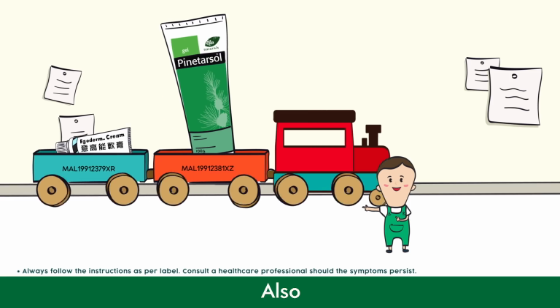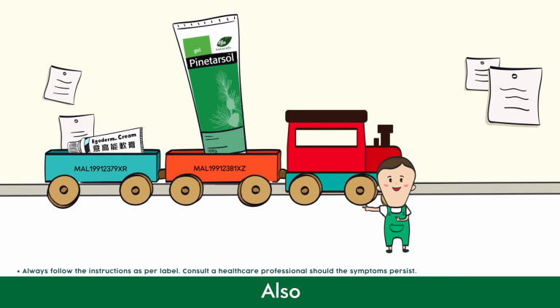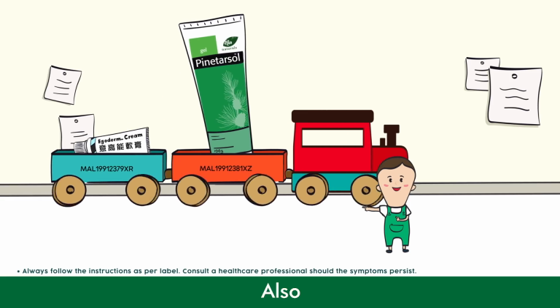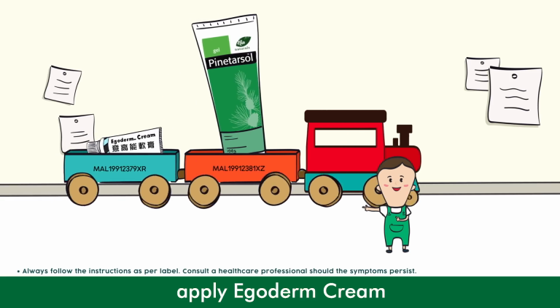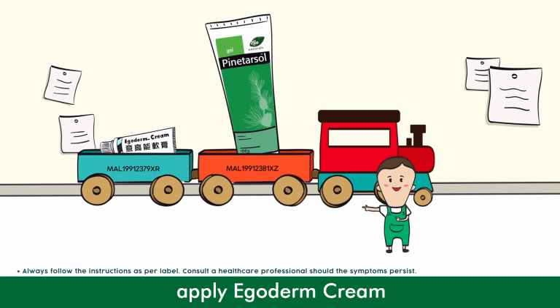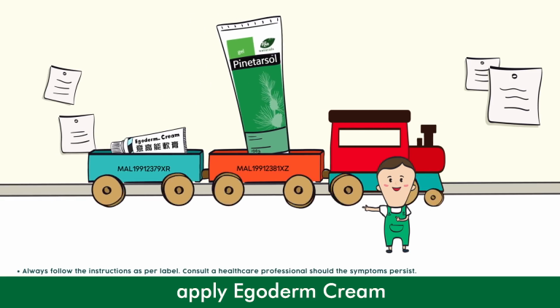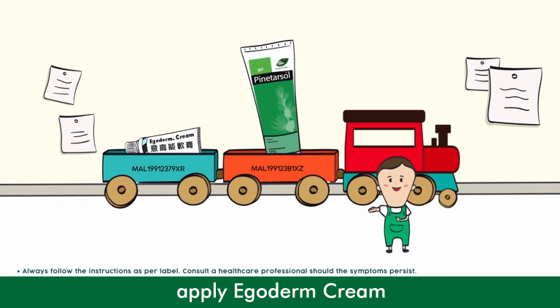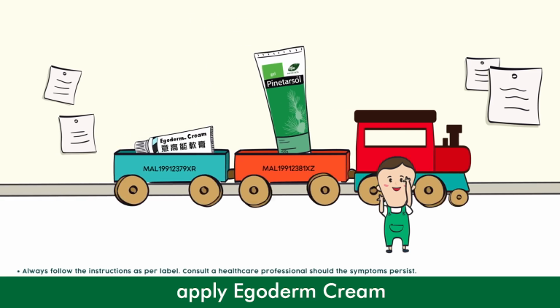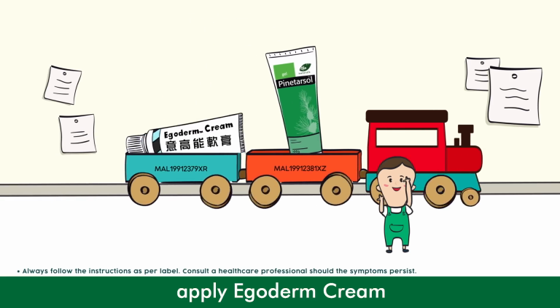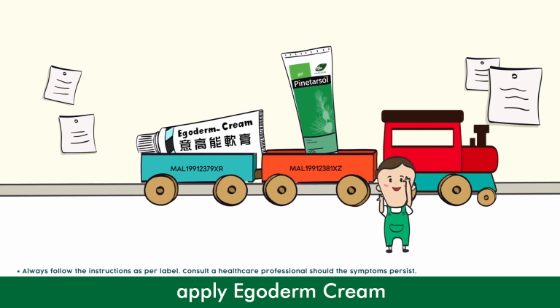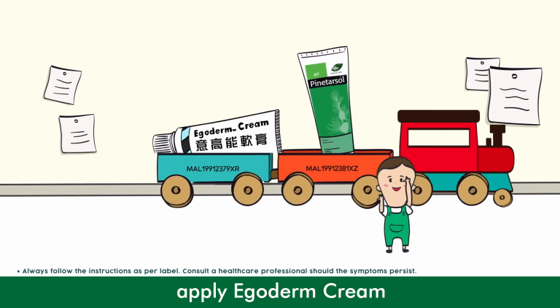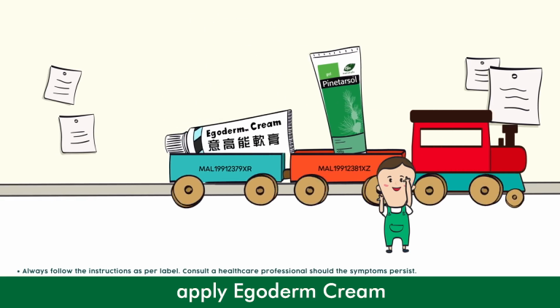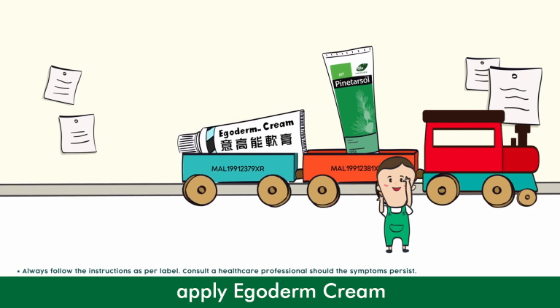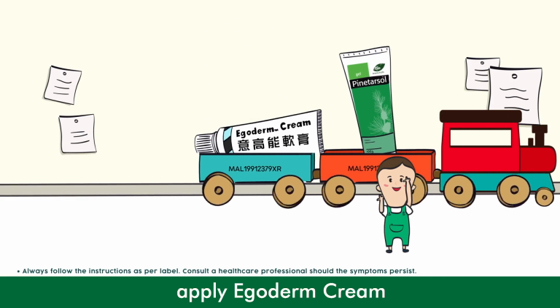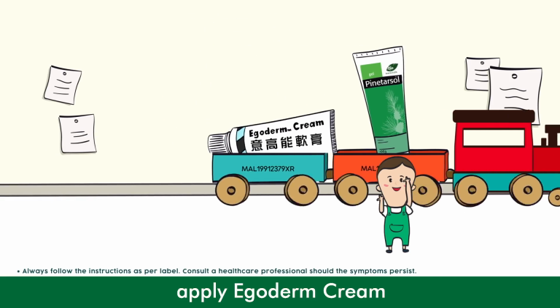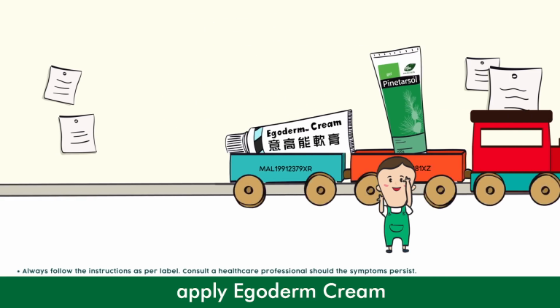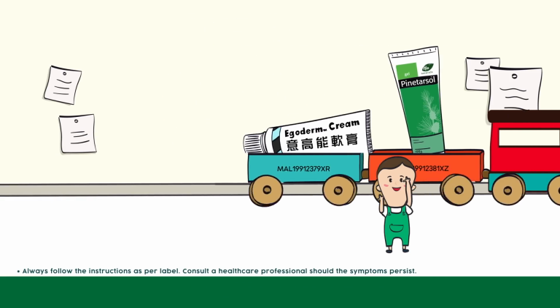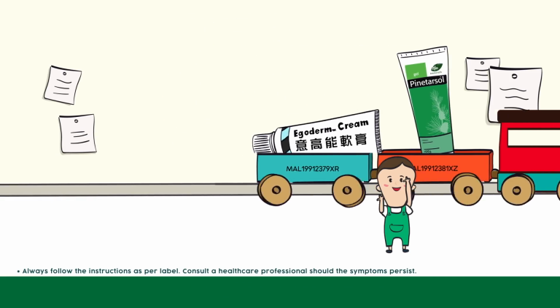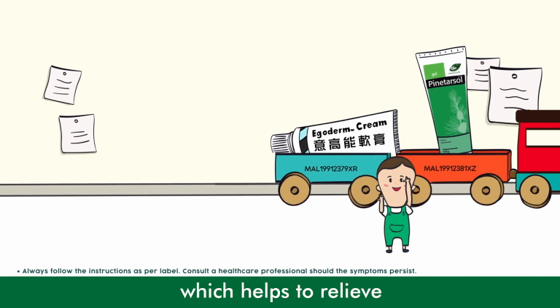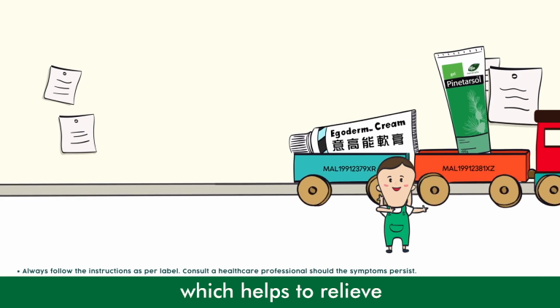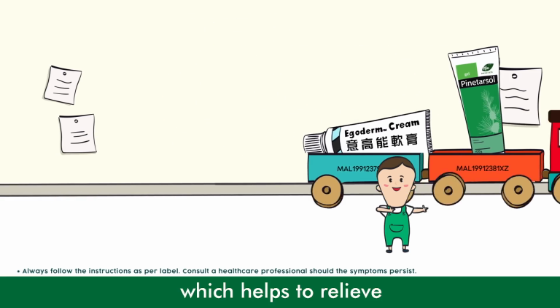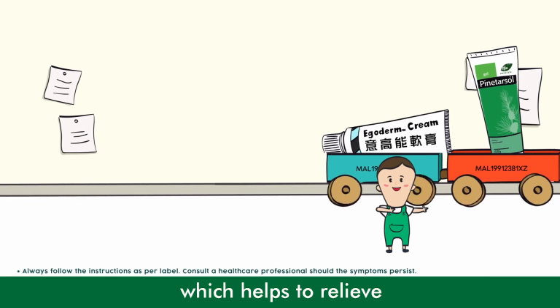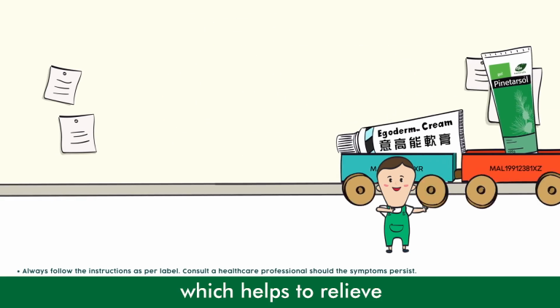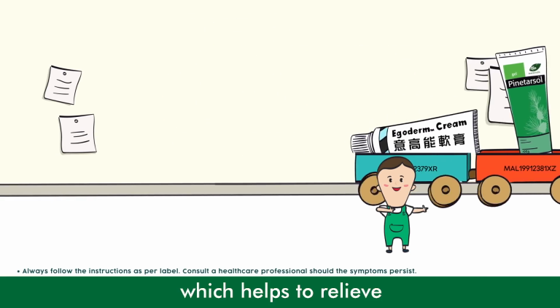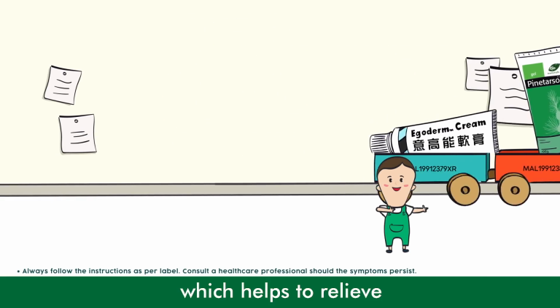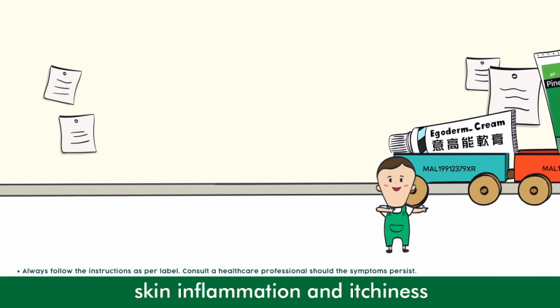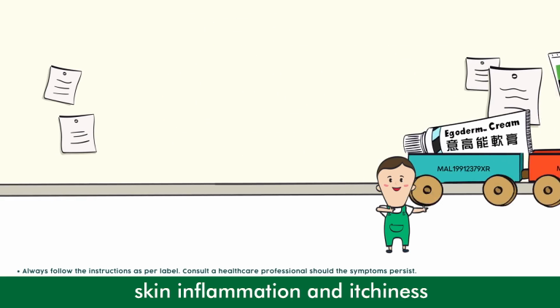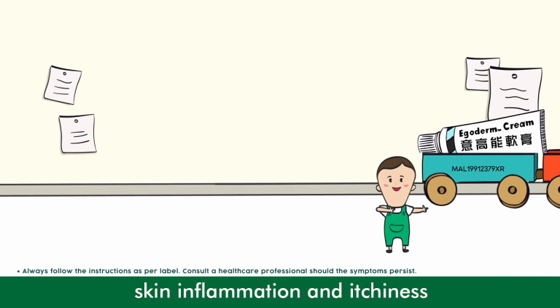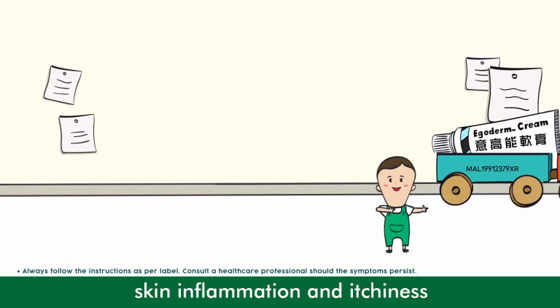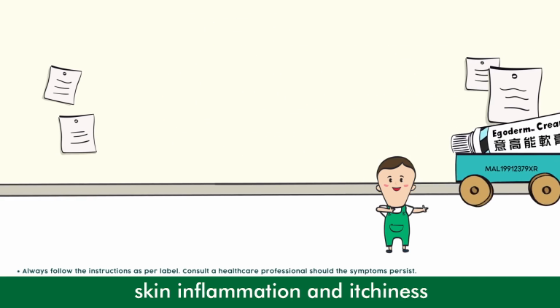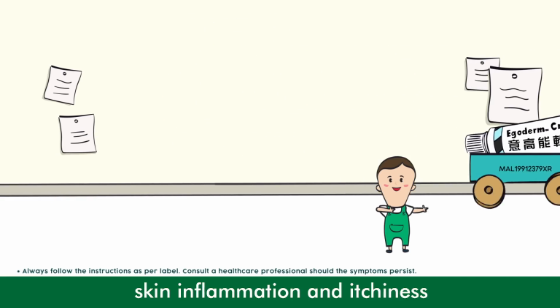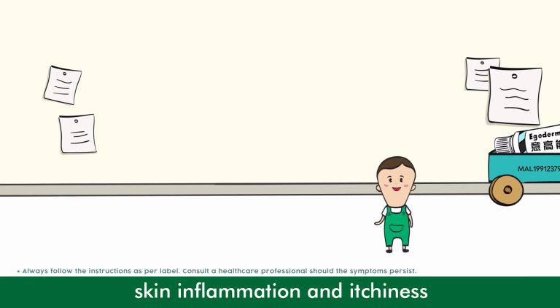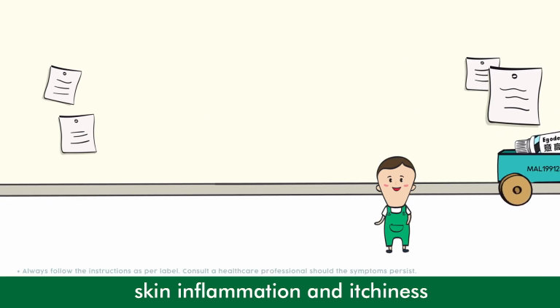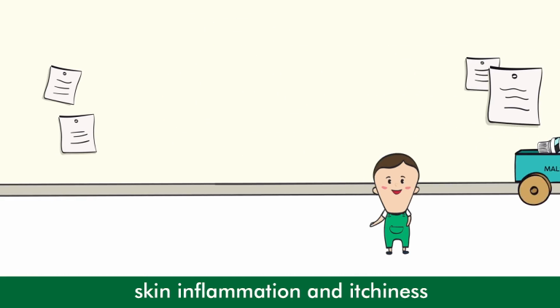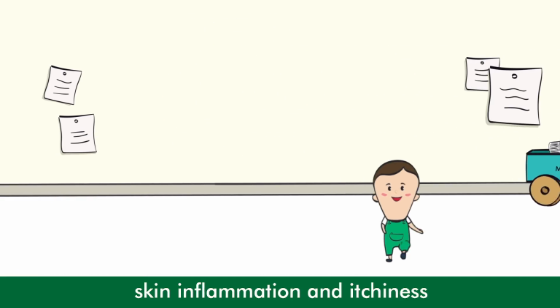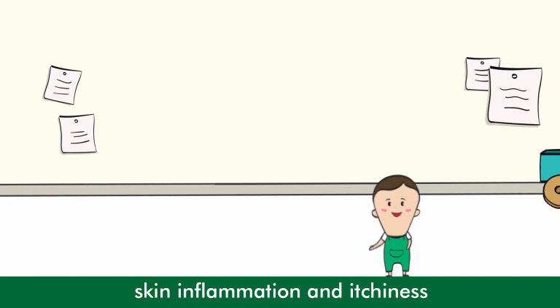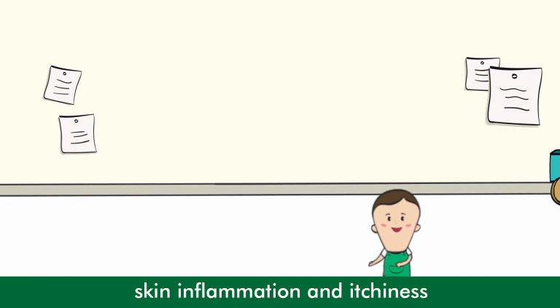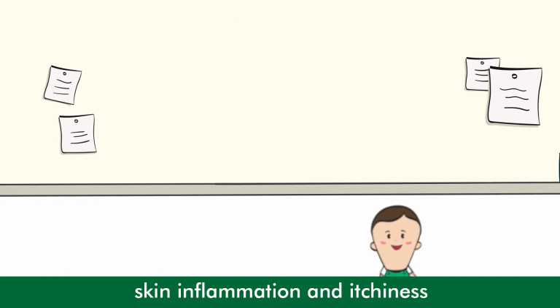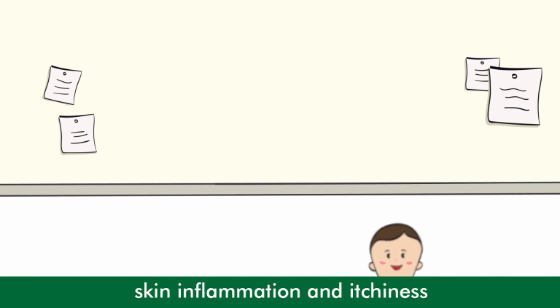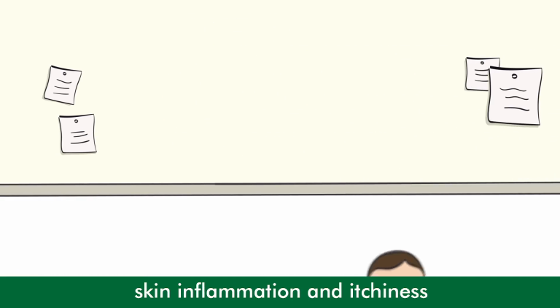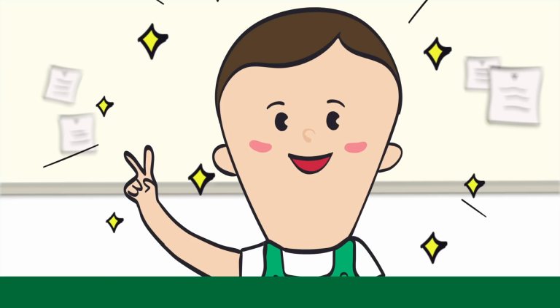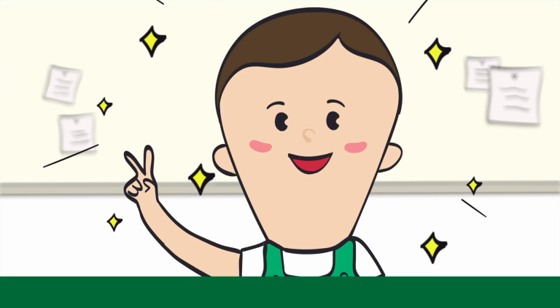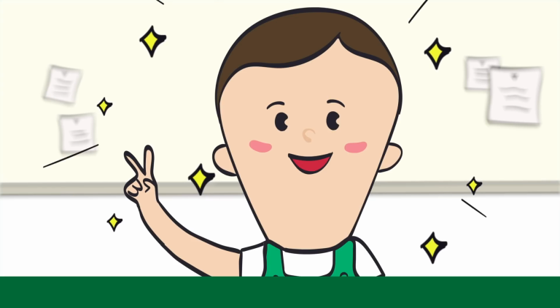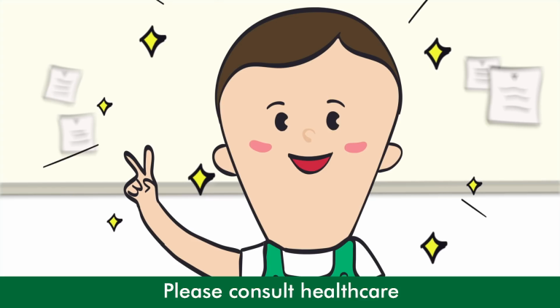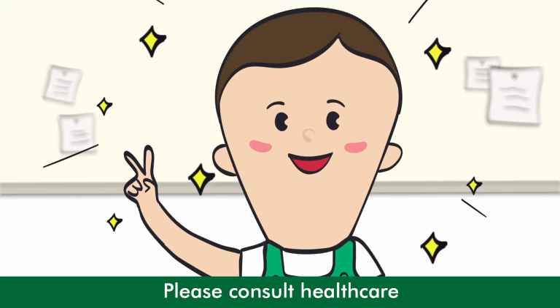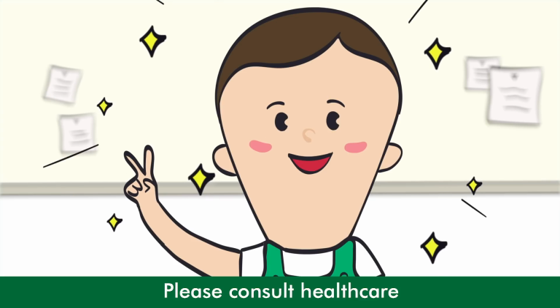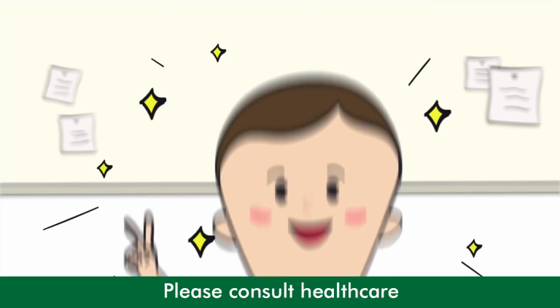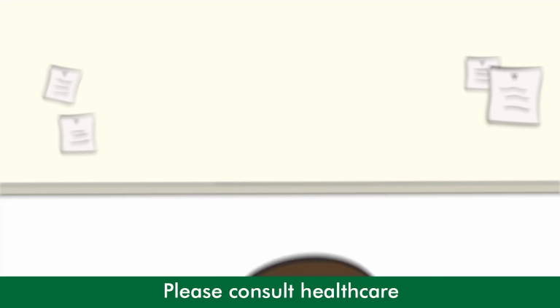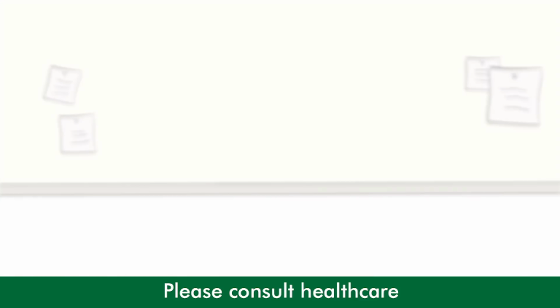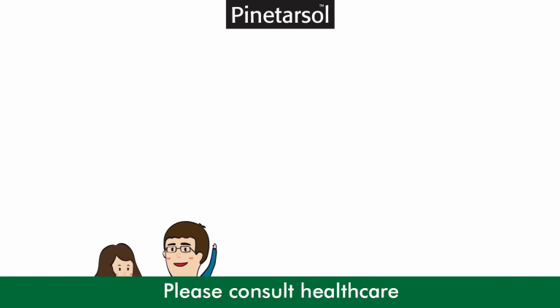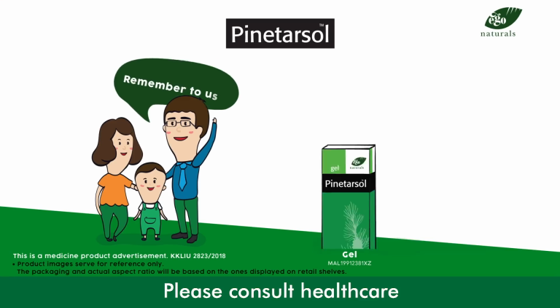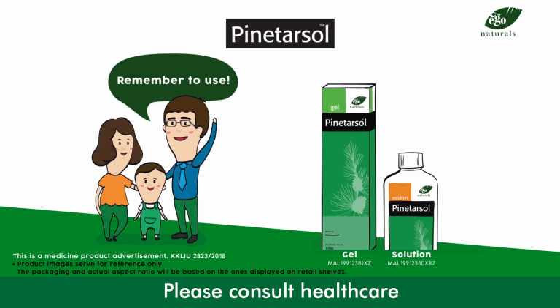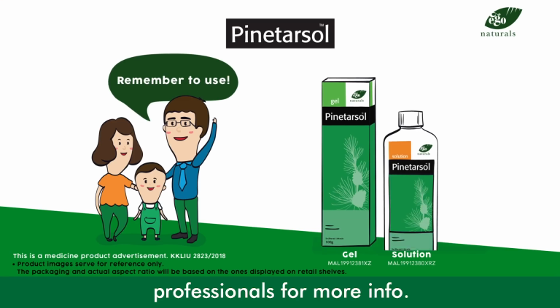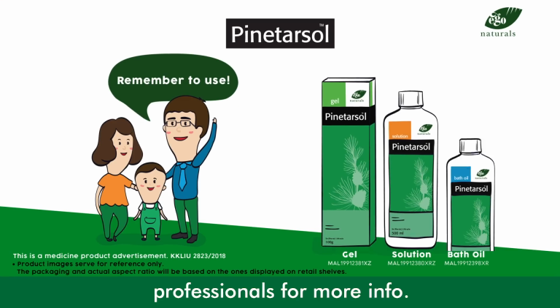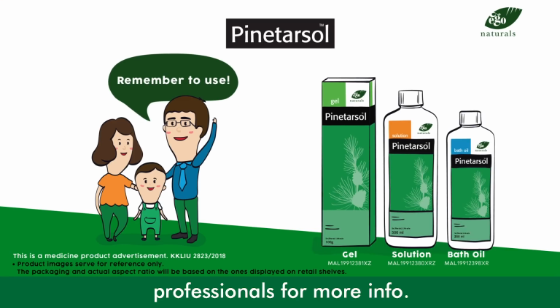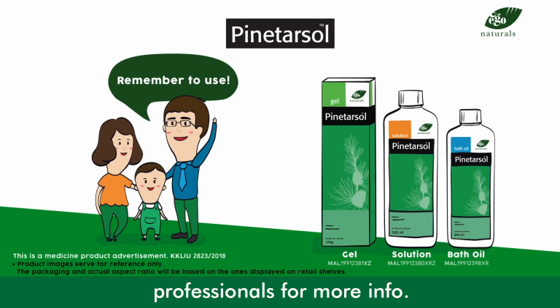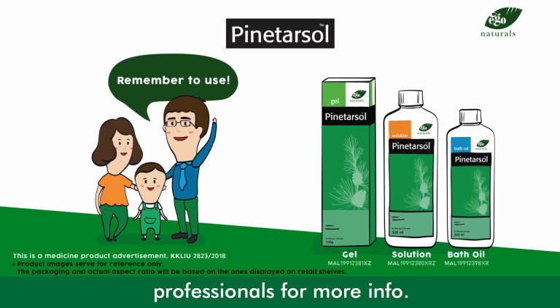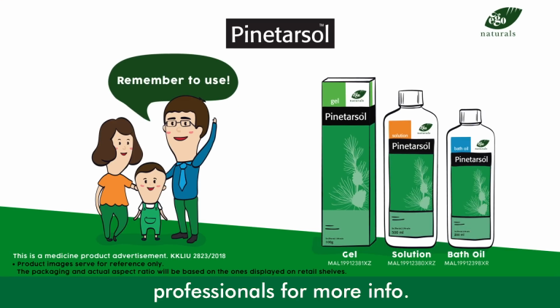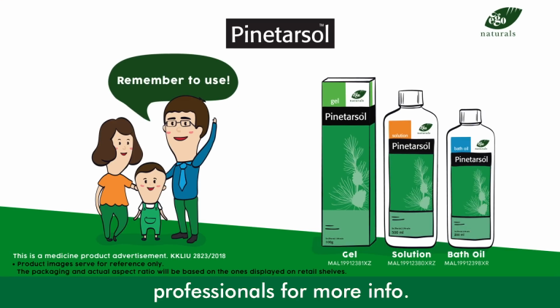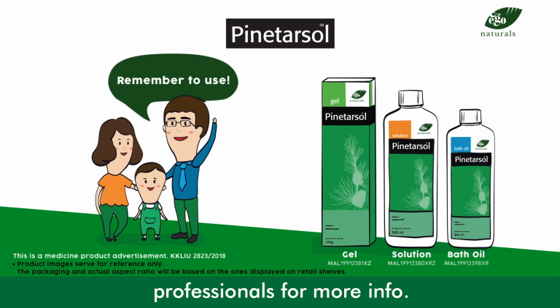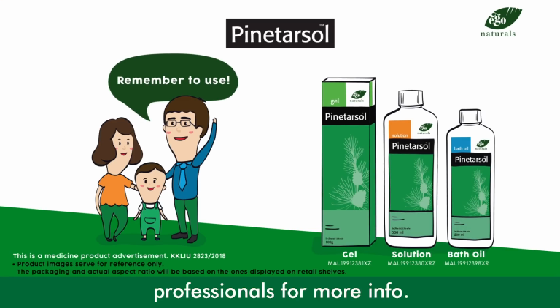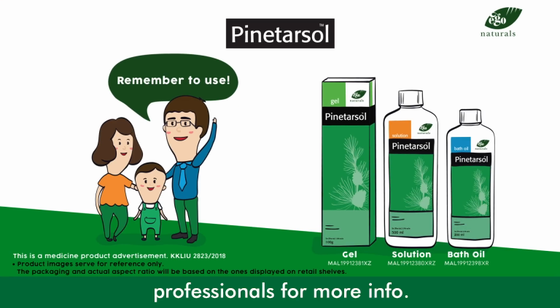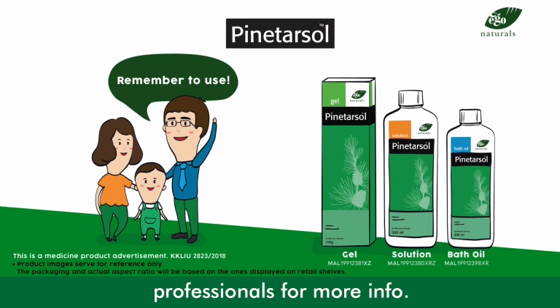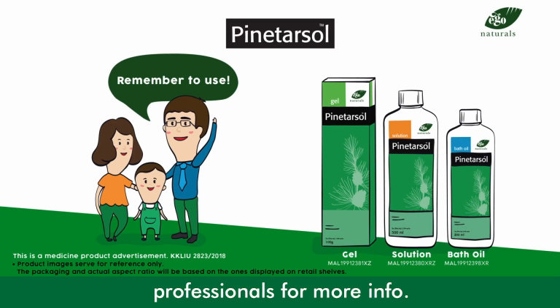Also, apply Ego Derm Cream, which helps to relieve skin inflammation and itchiness. Please consult healthcare professionals for more information.